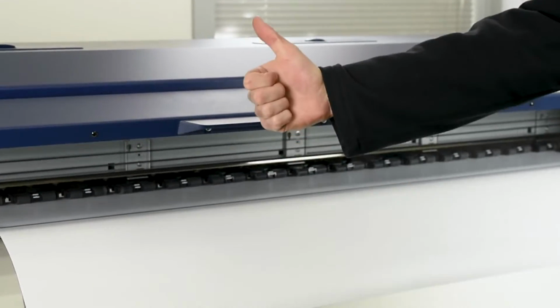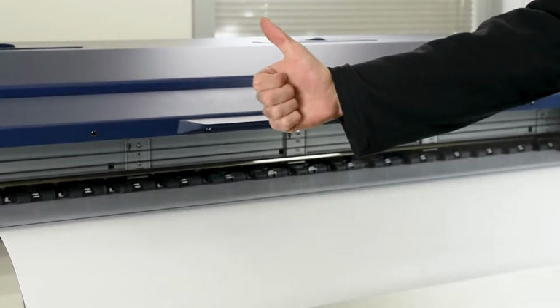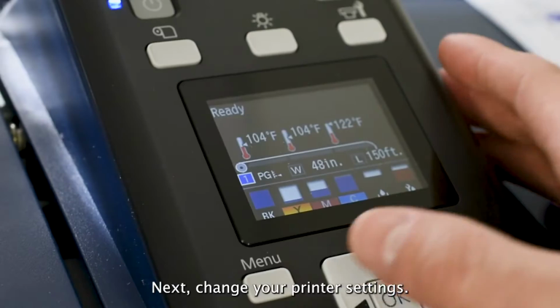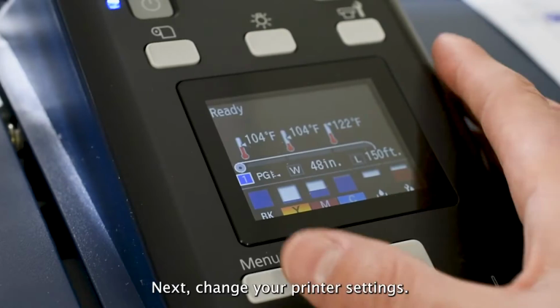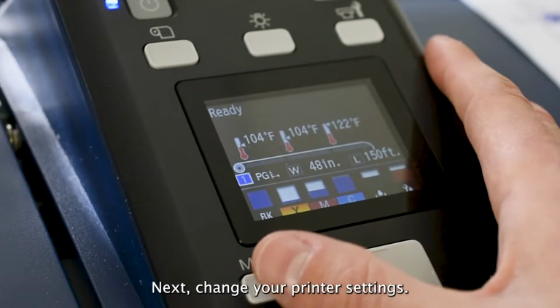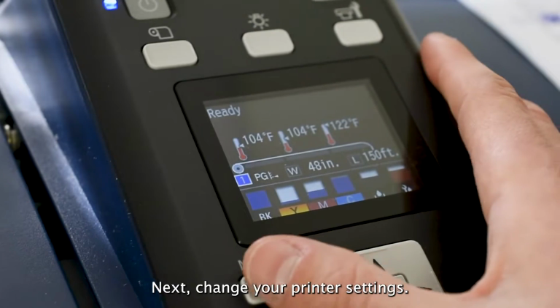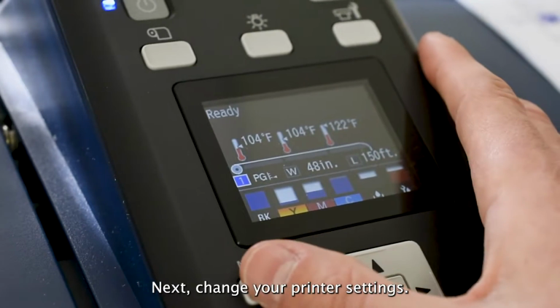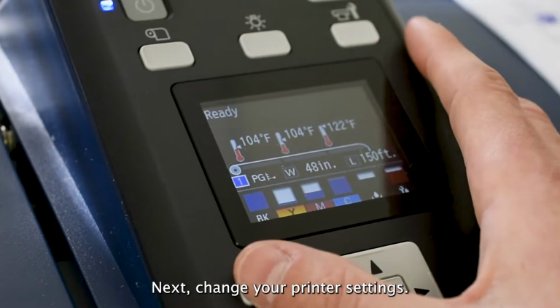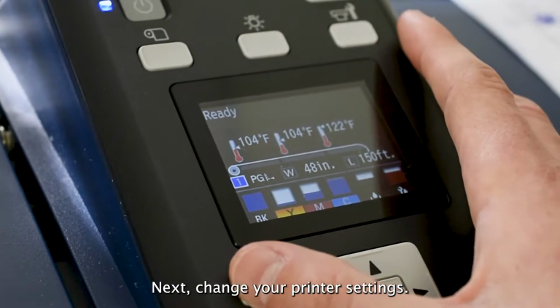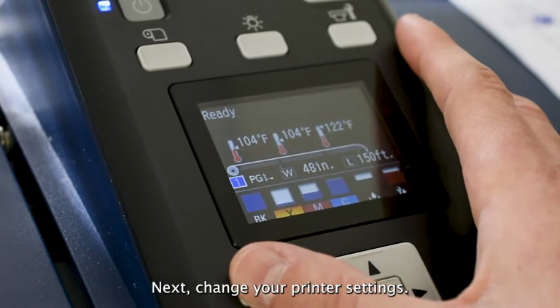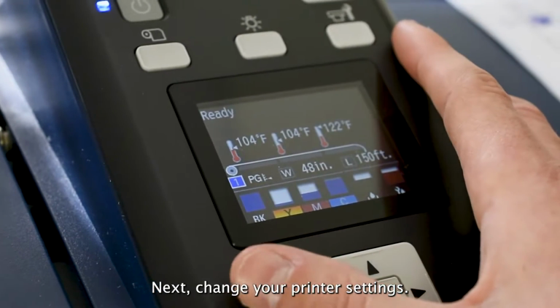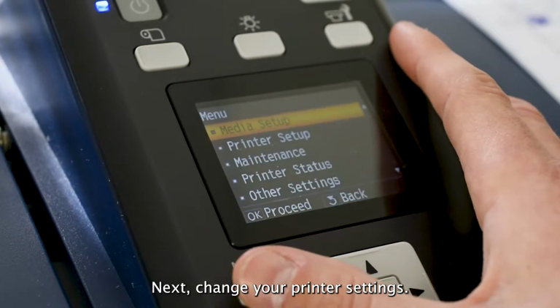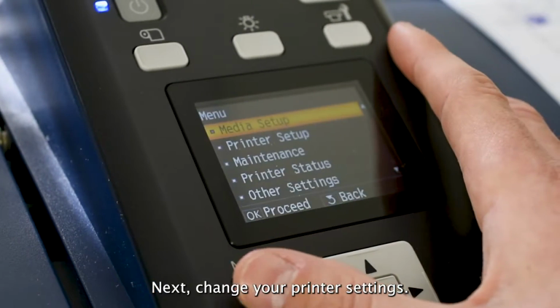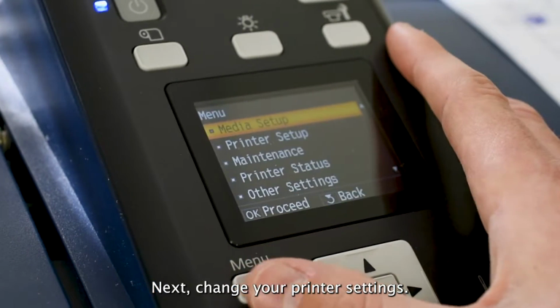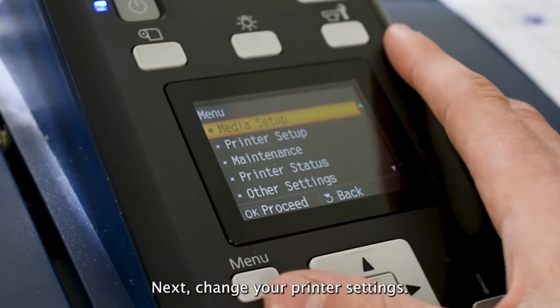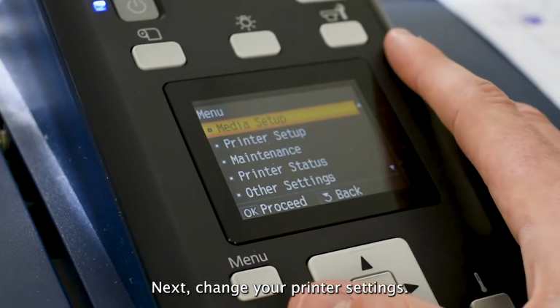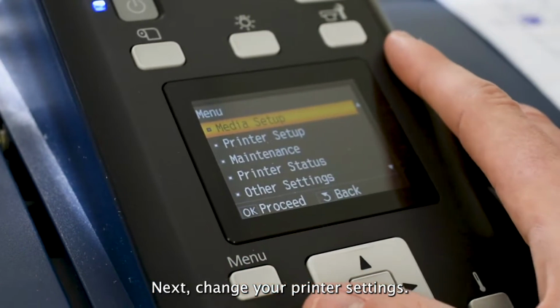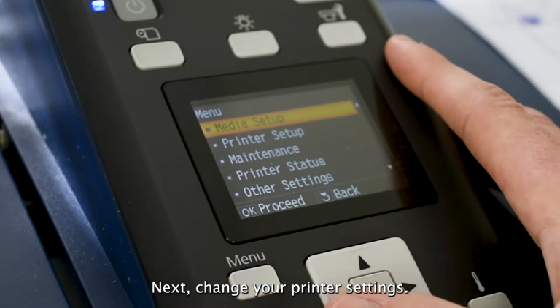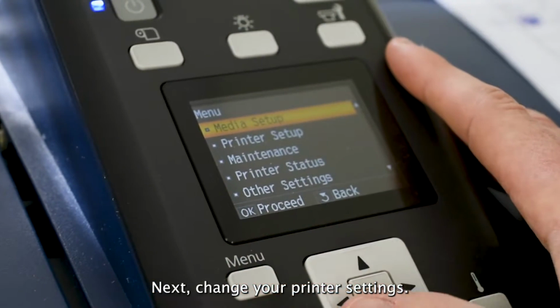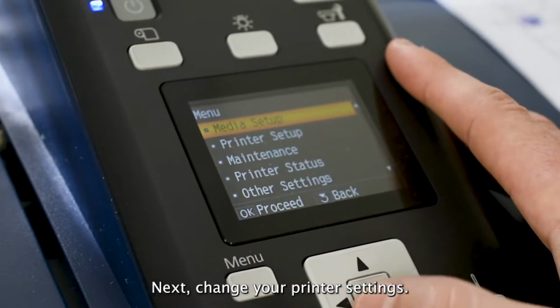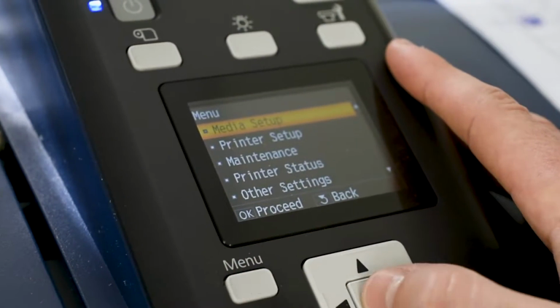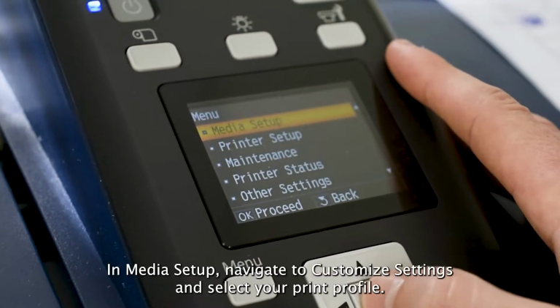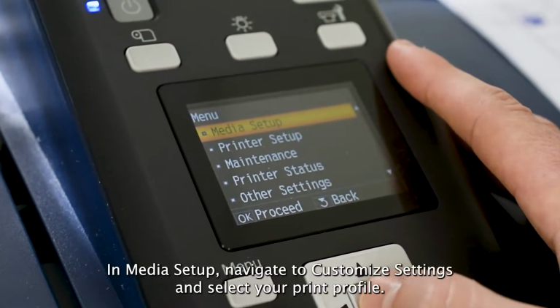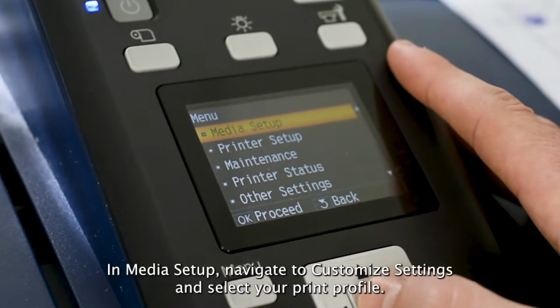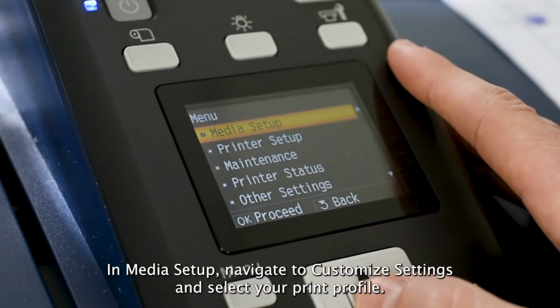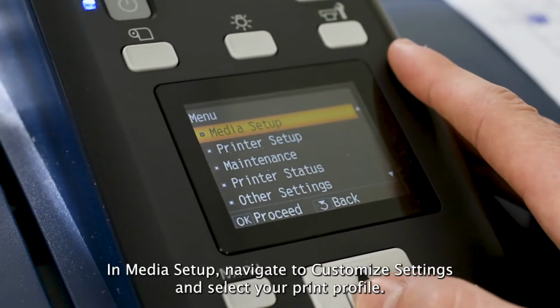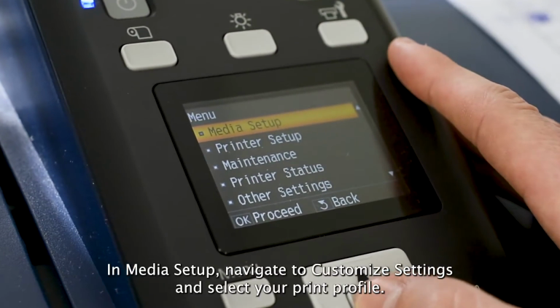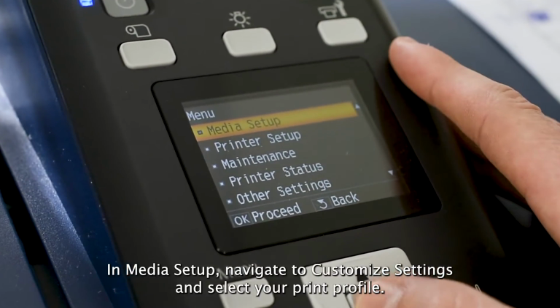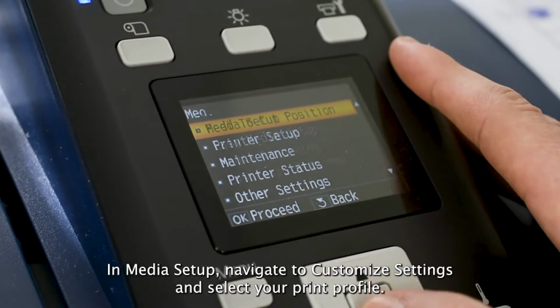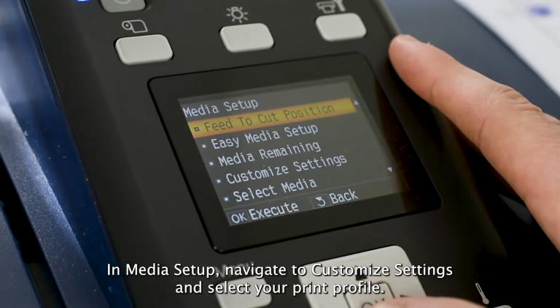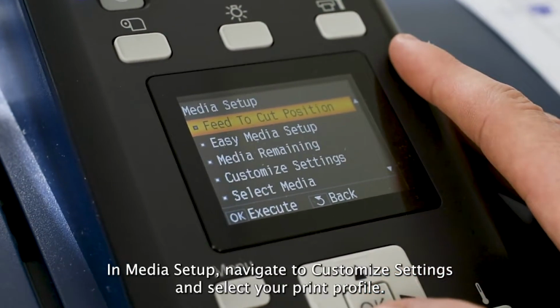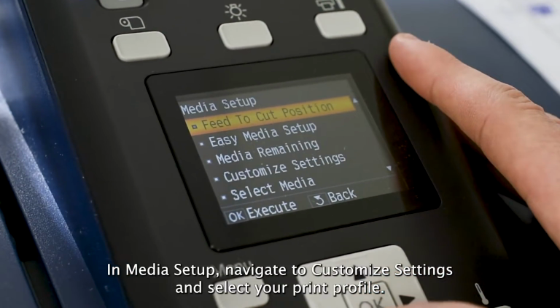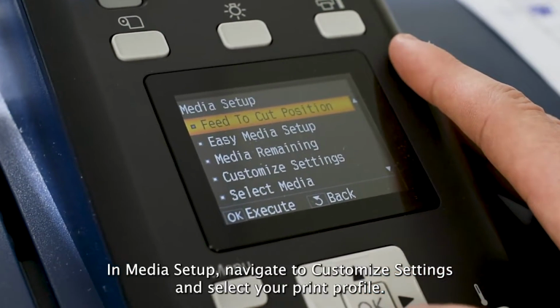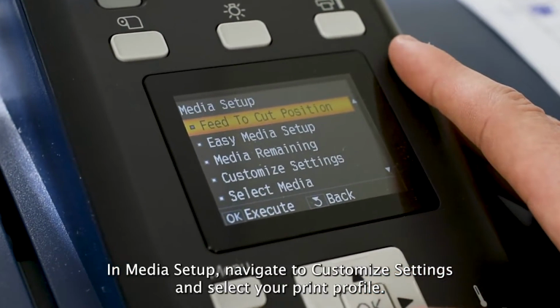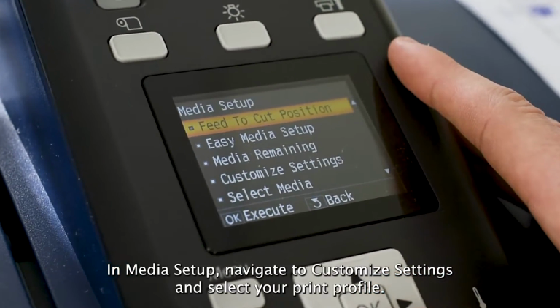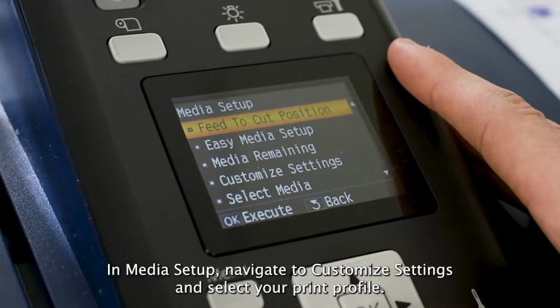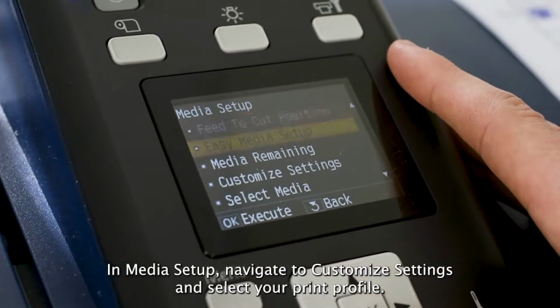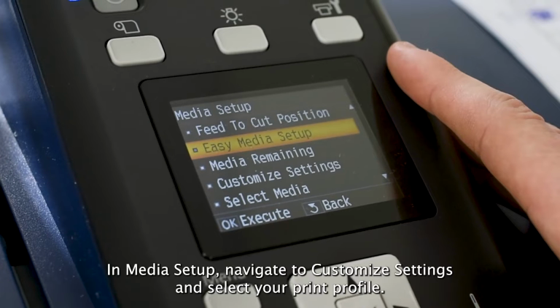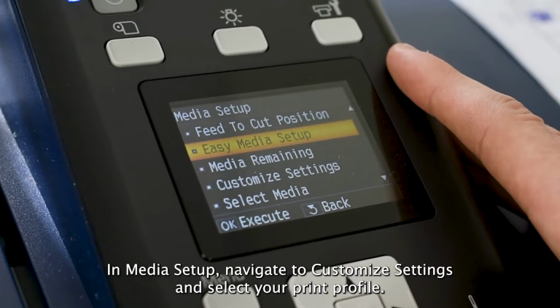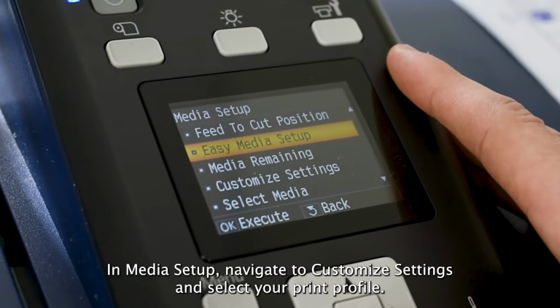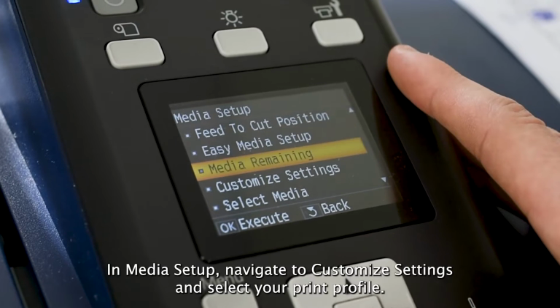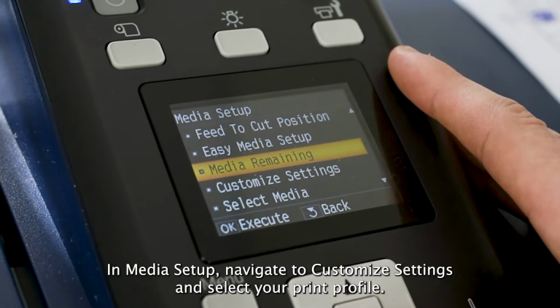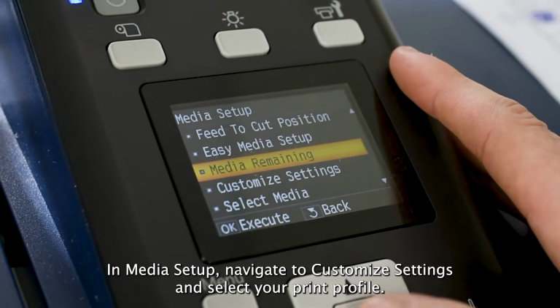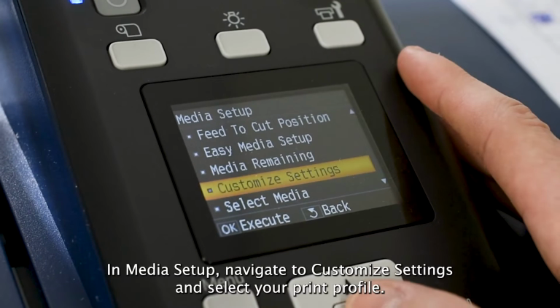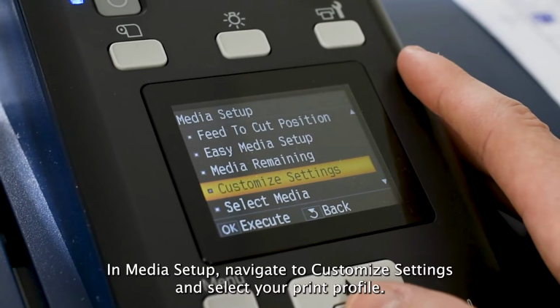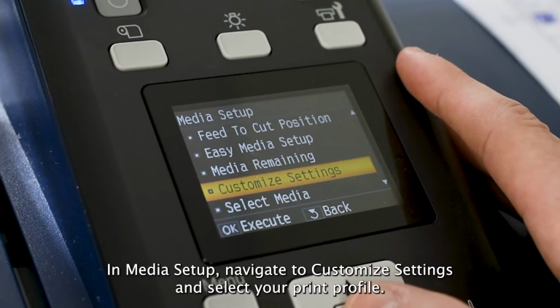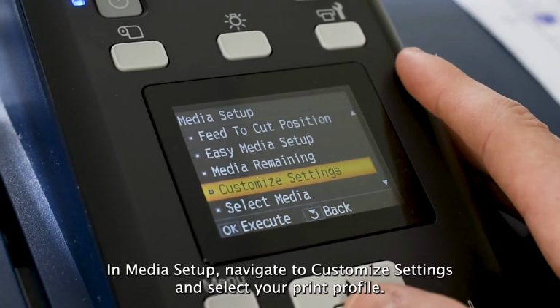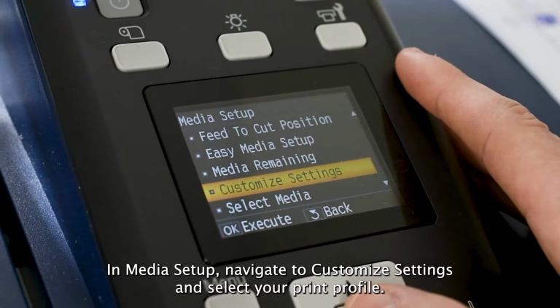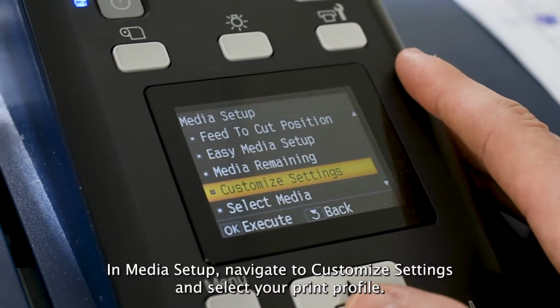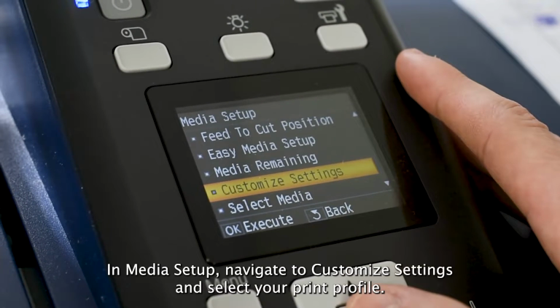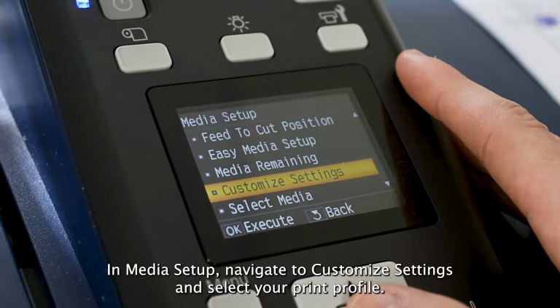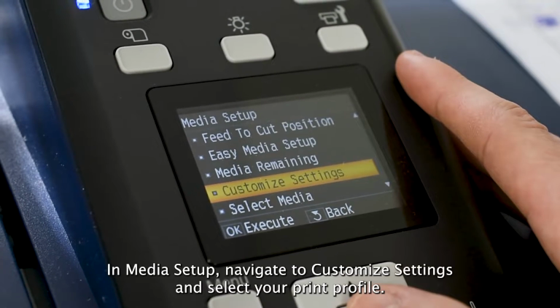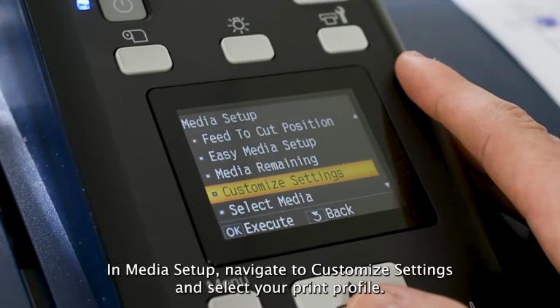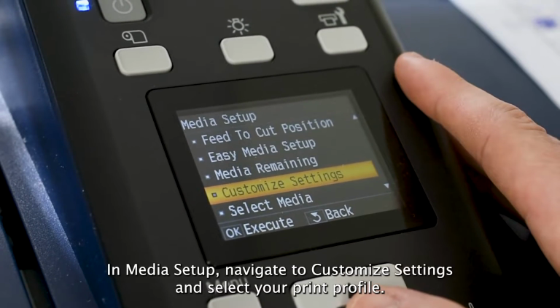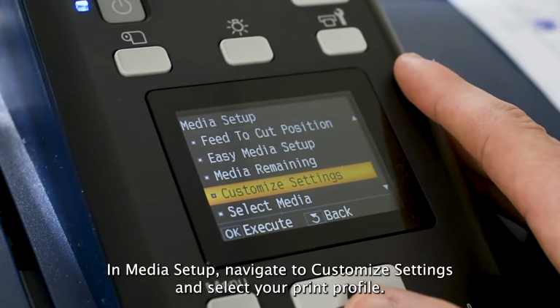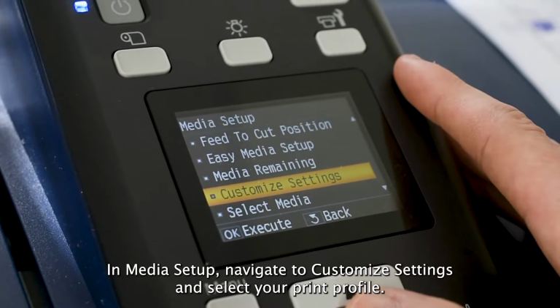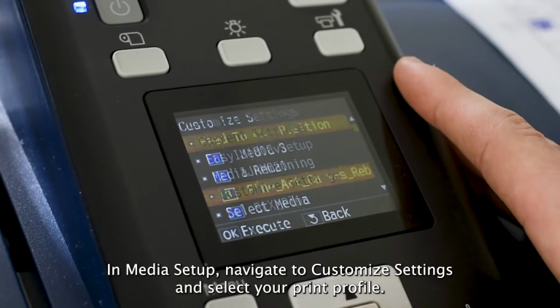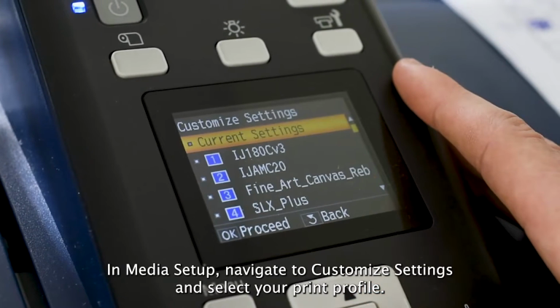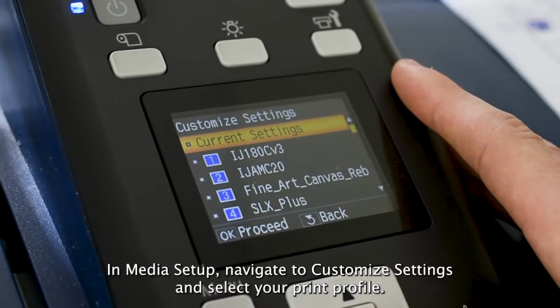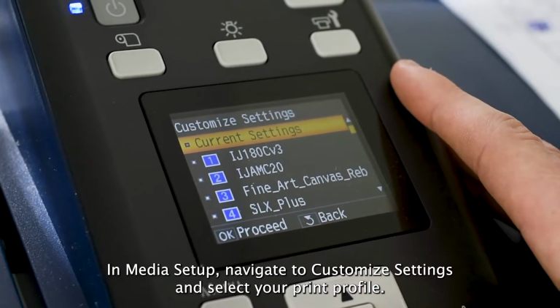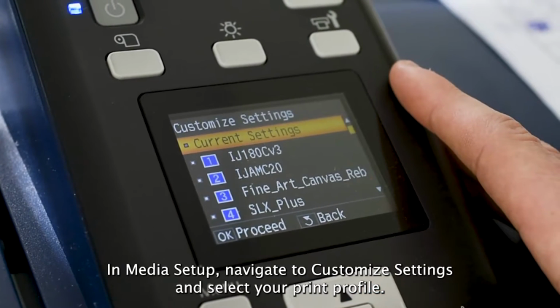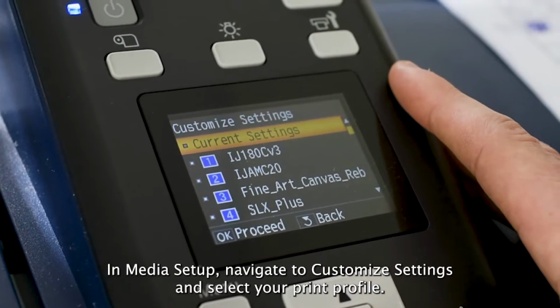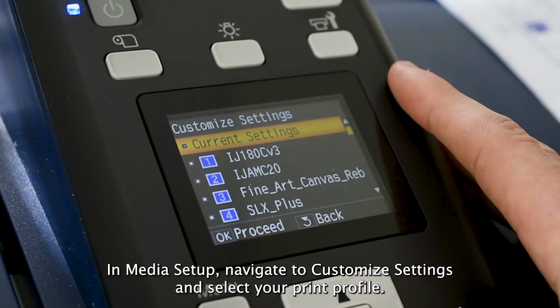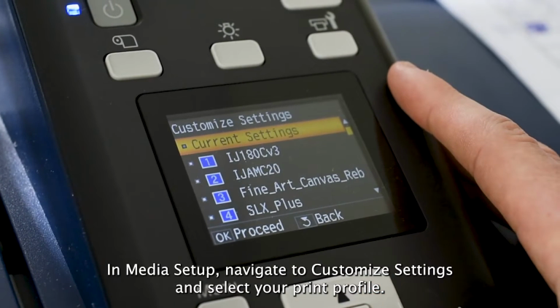Next, change your printer settings. In Media Setup, navigate to Customize Settings and select your print profile.